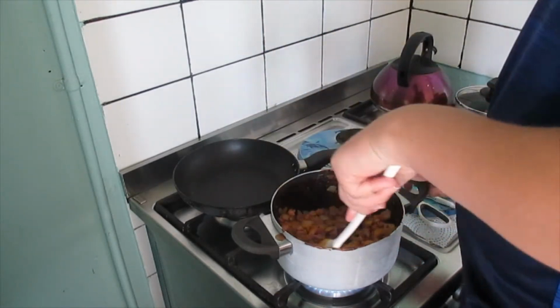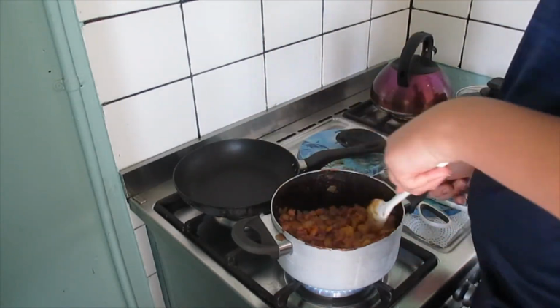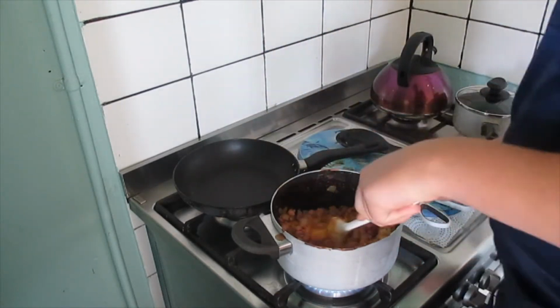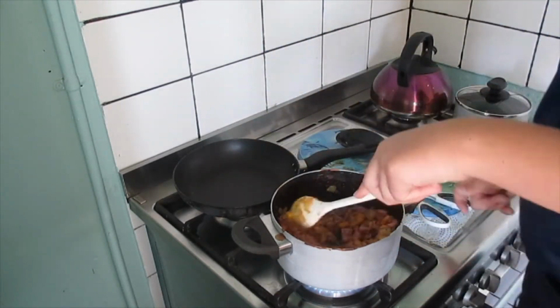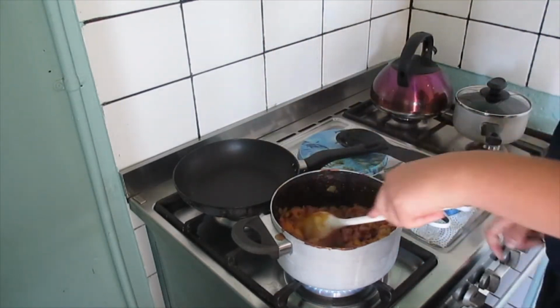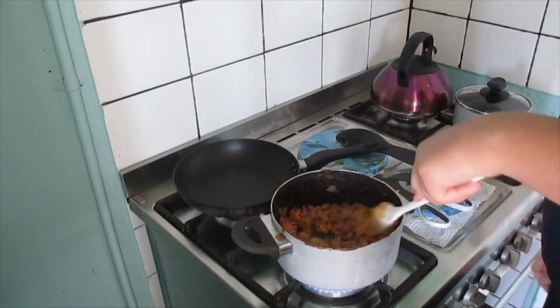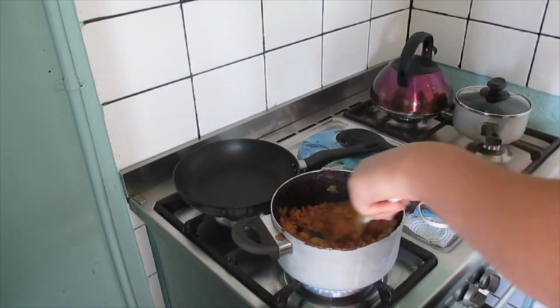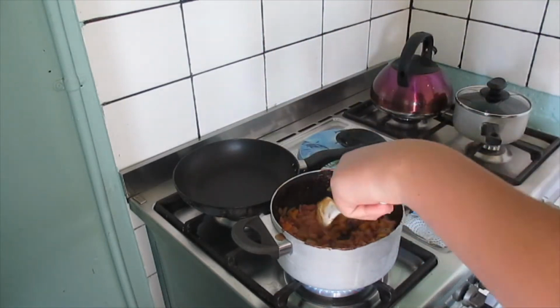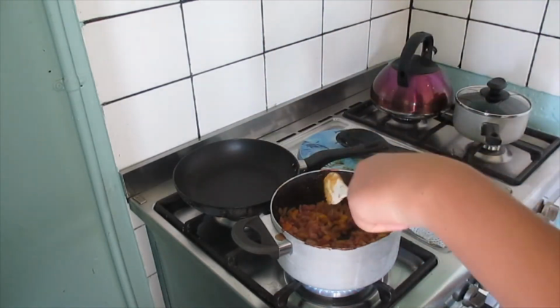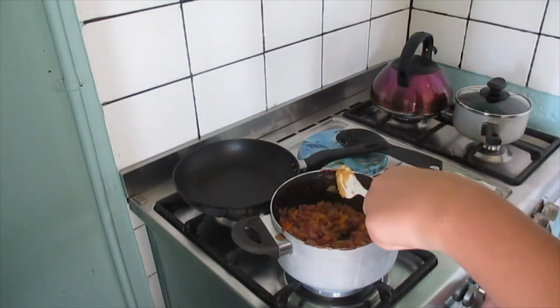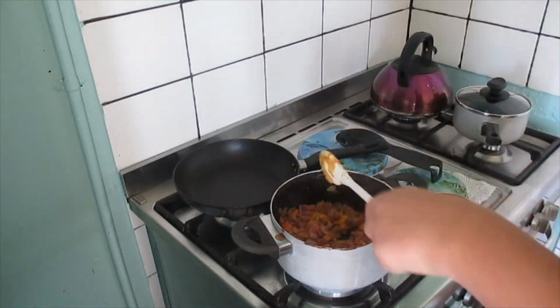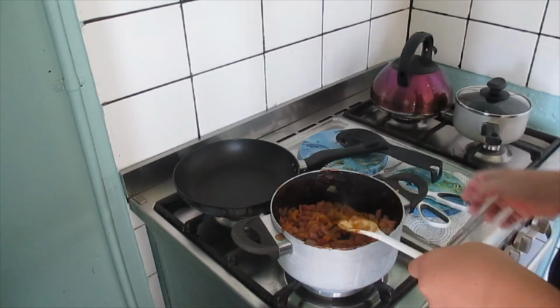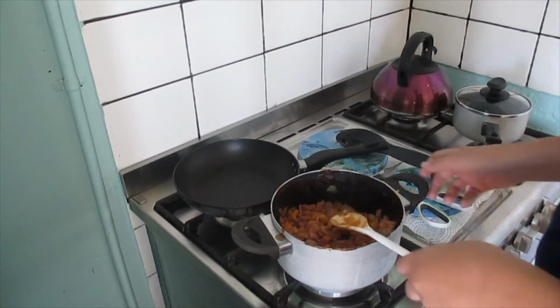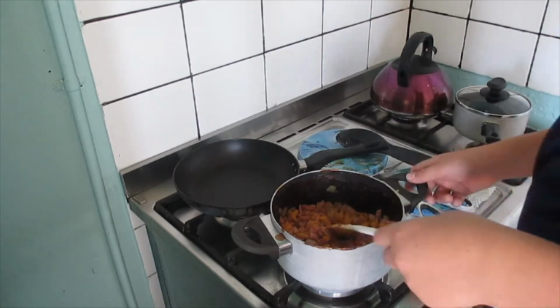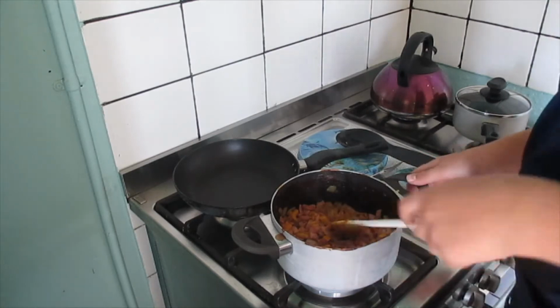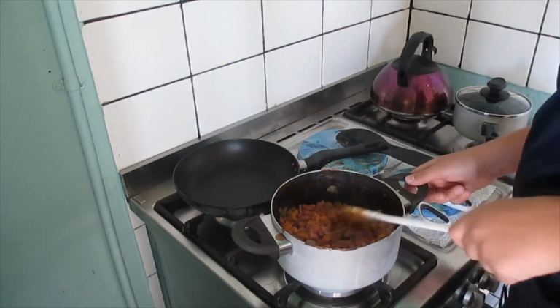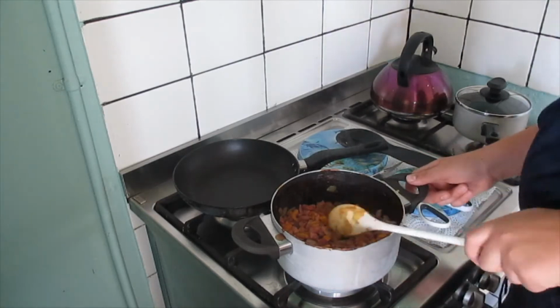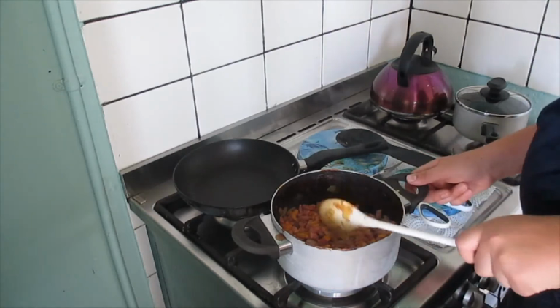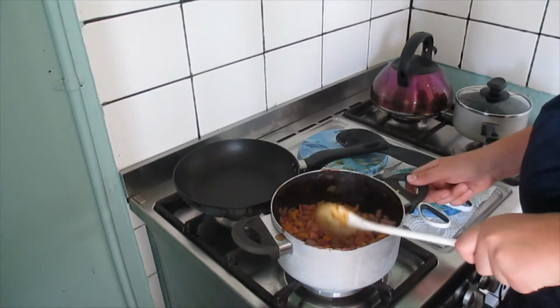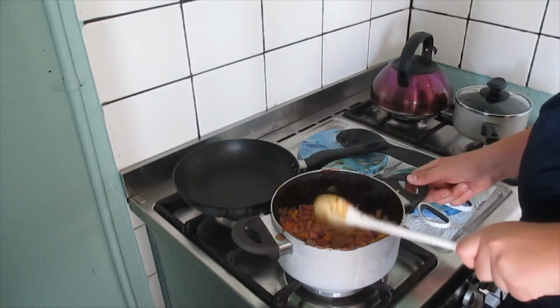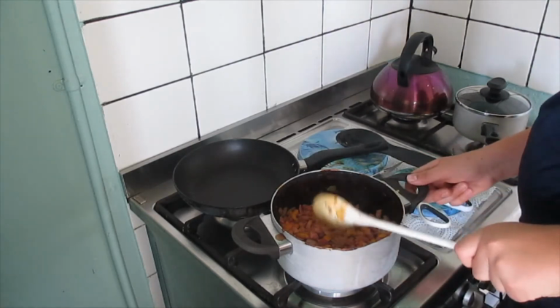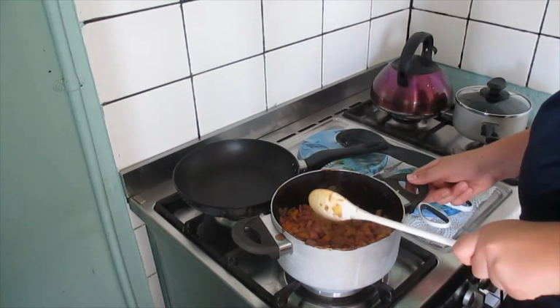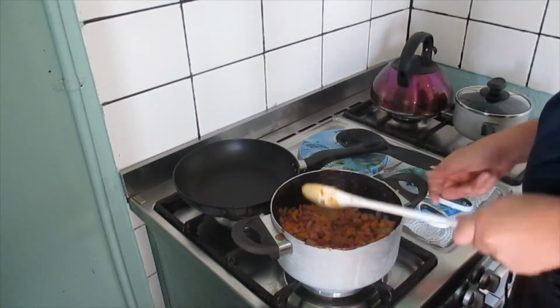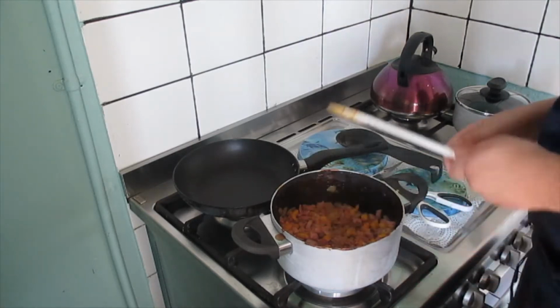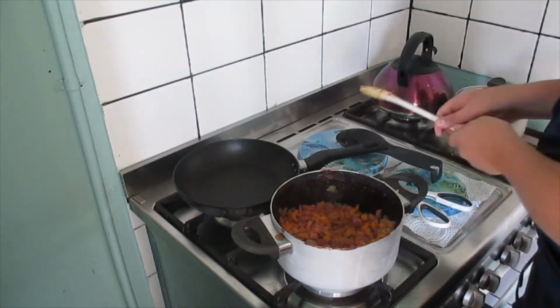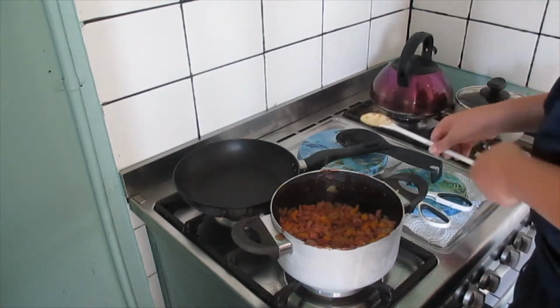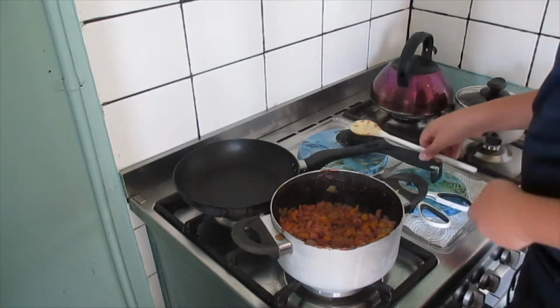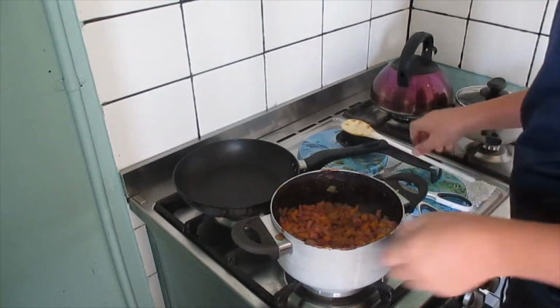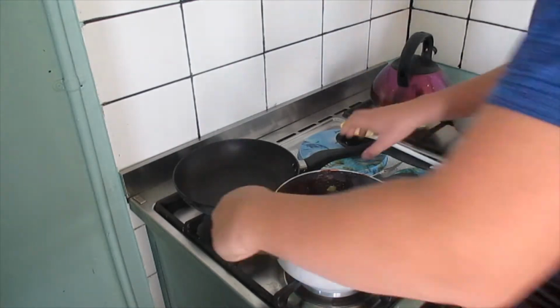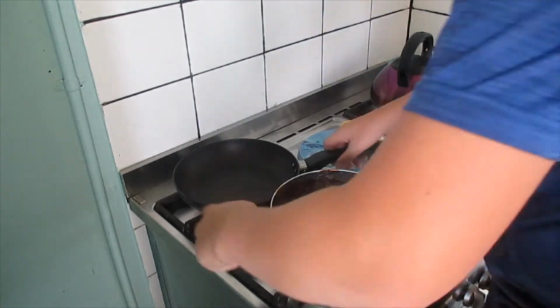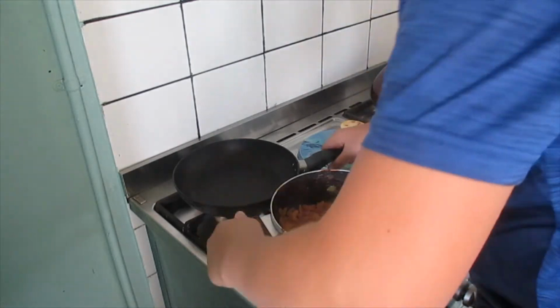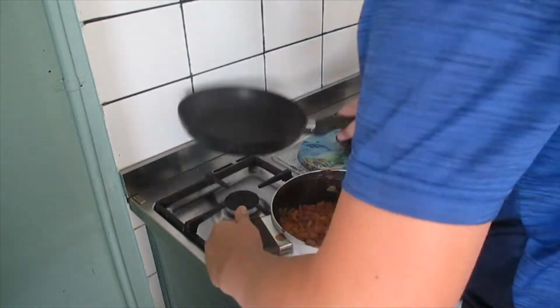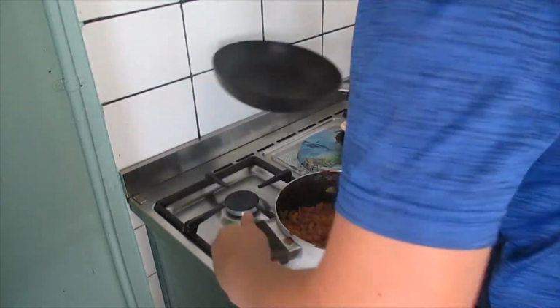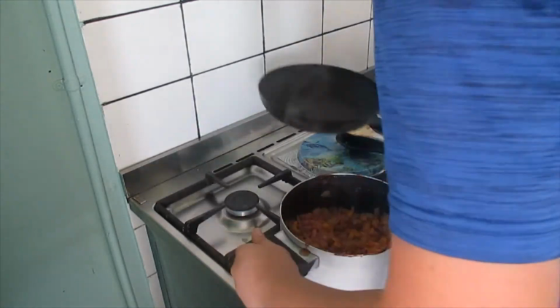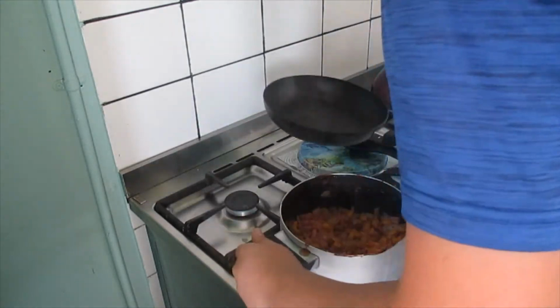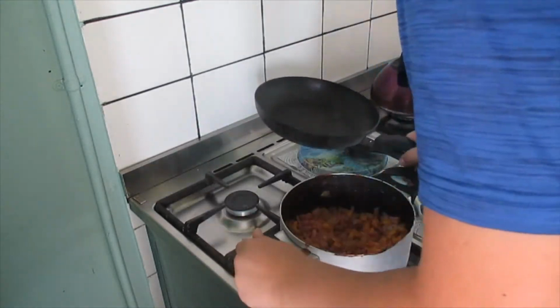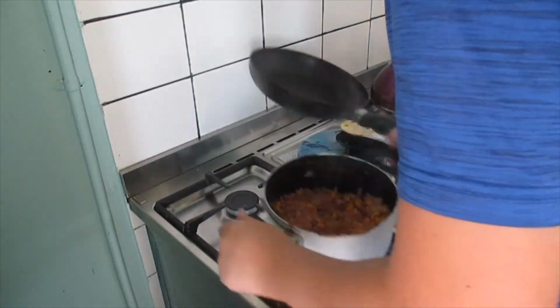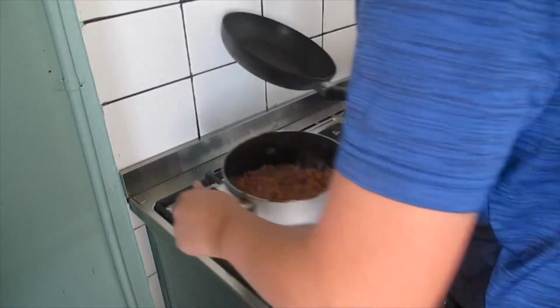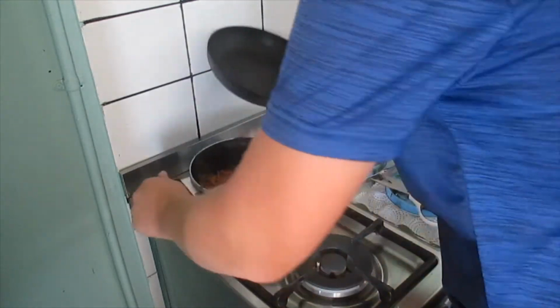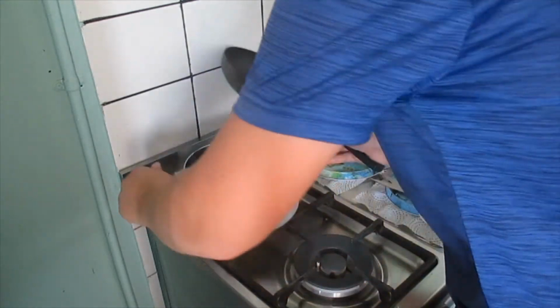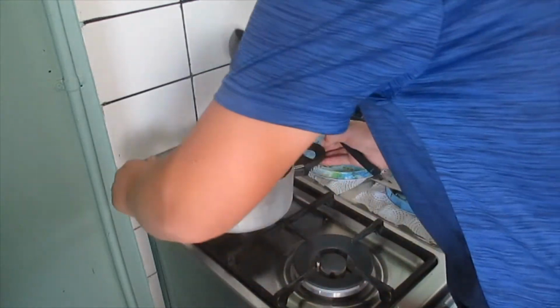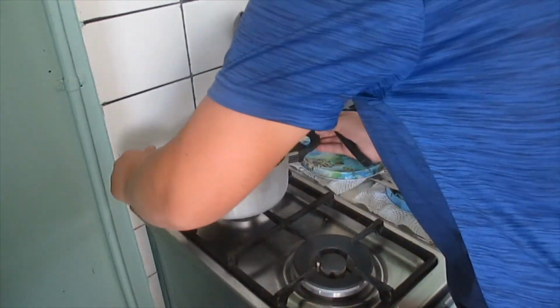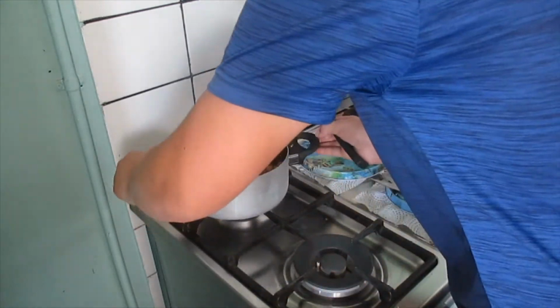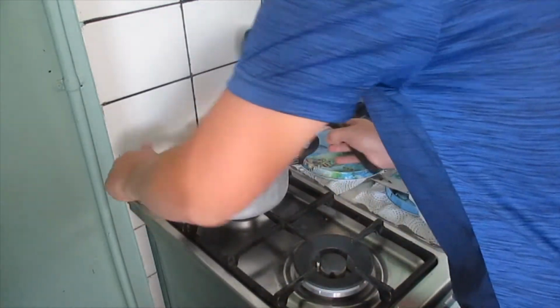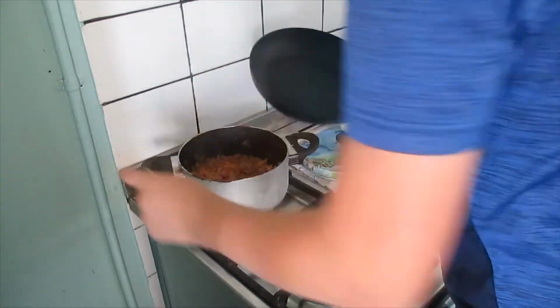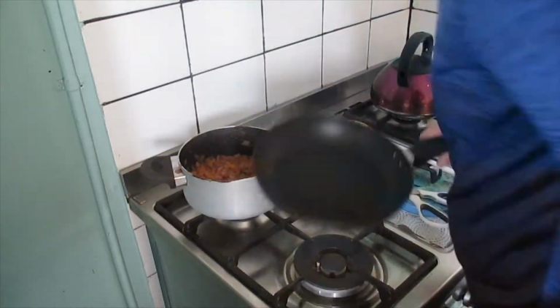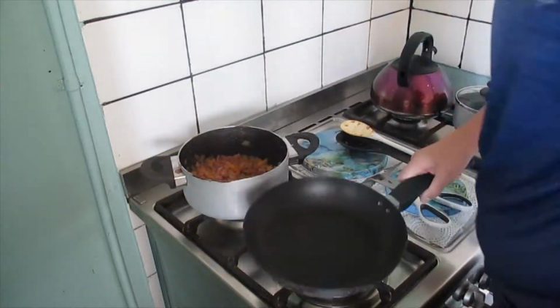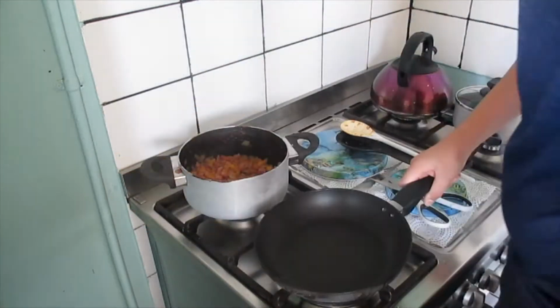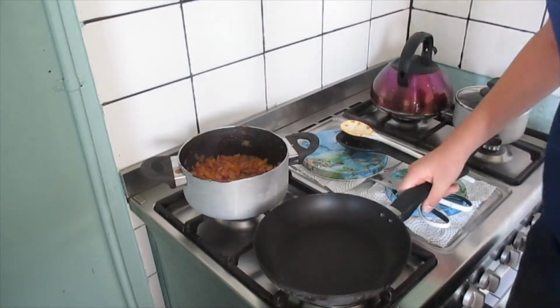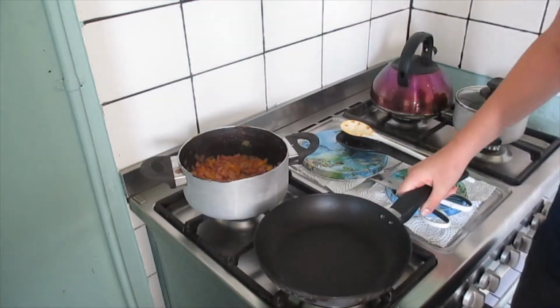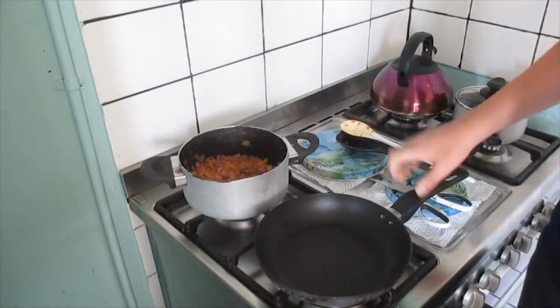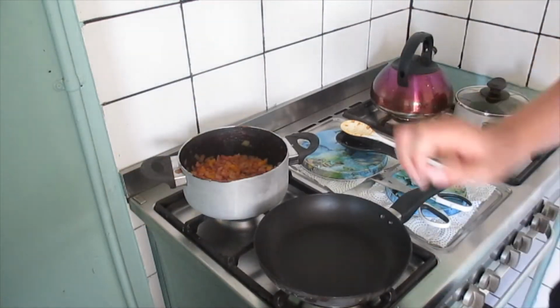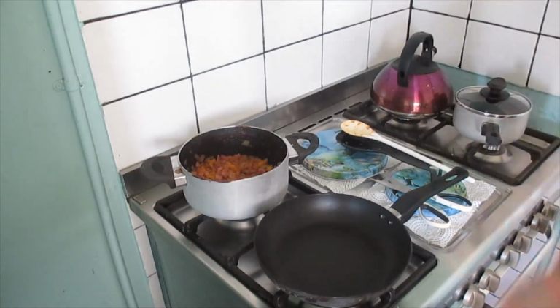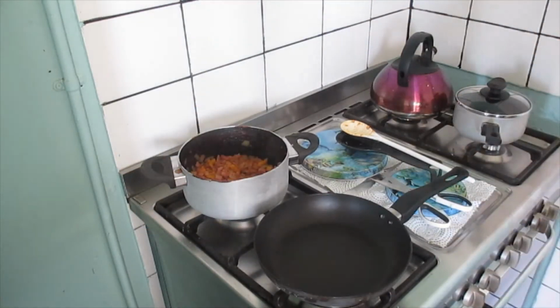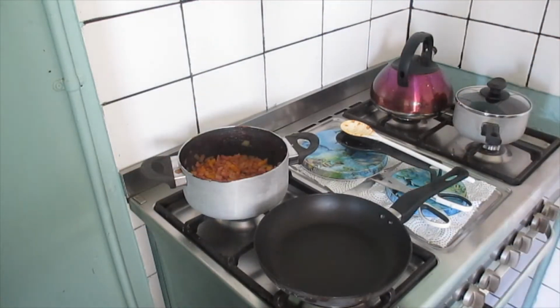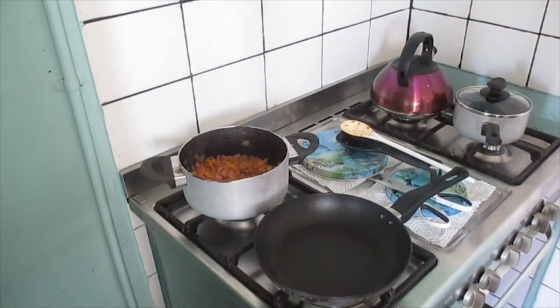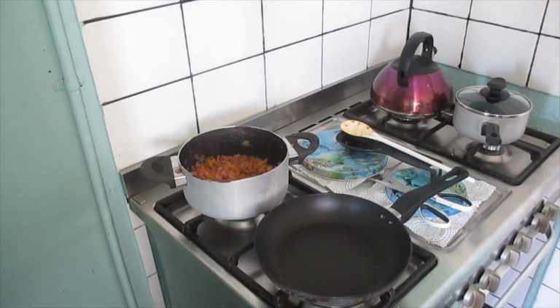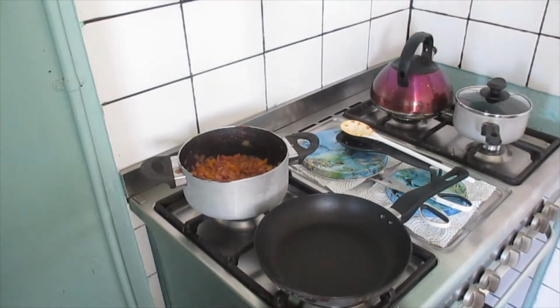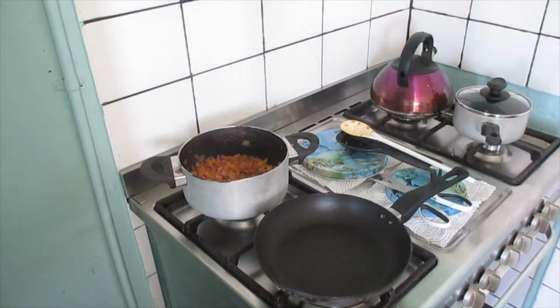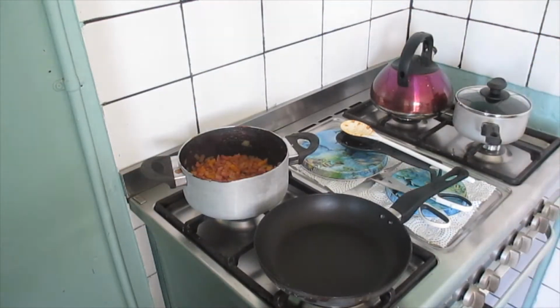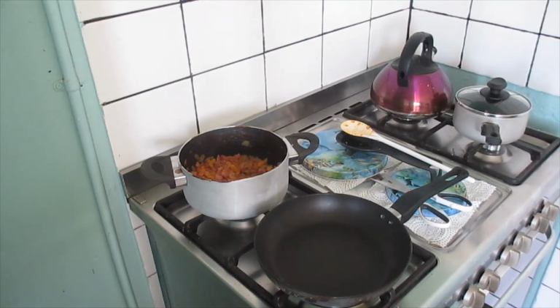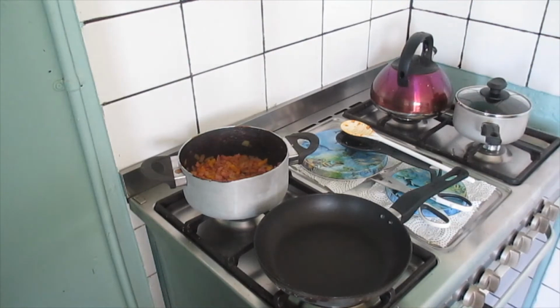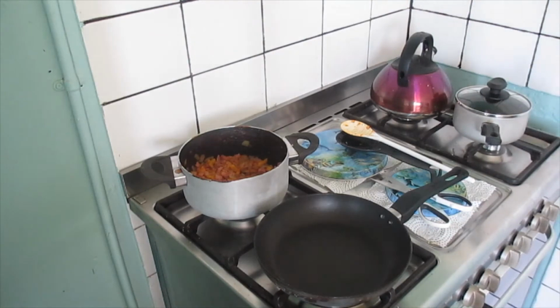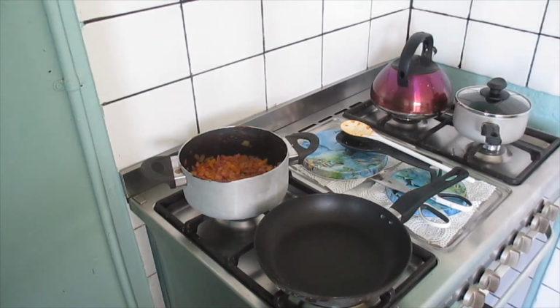I think this is done, so let's just put it aside to cook up a bit. While we make the omelette, let's just prepare a dish.